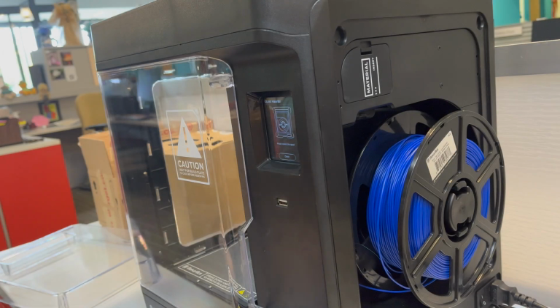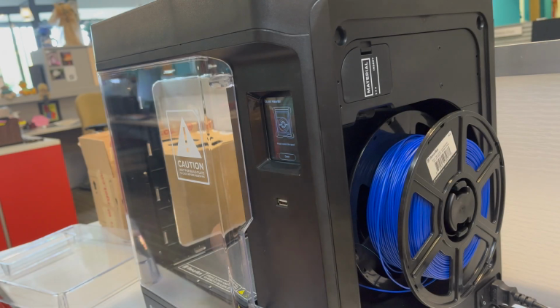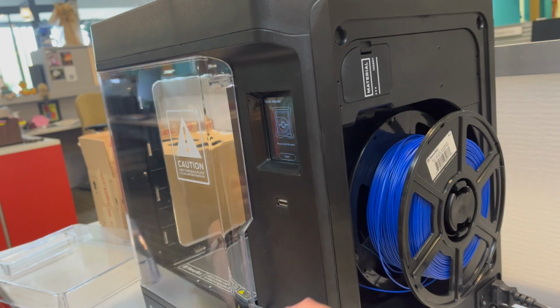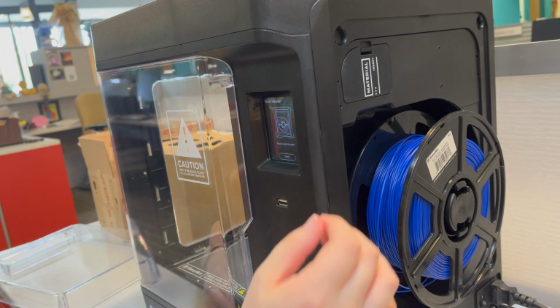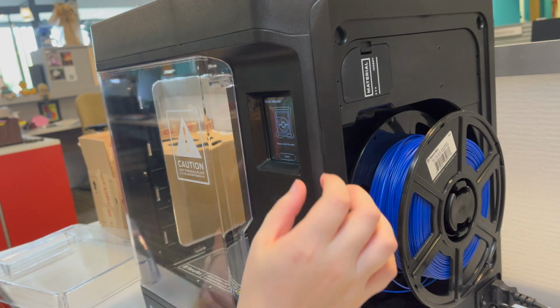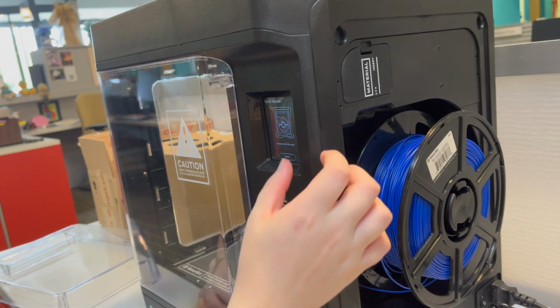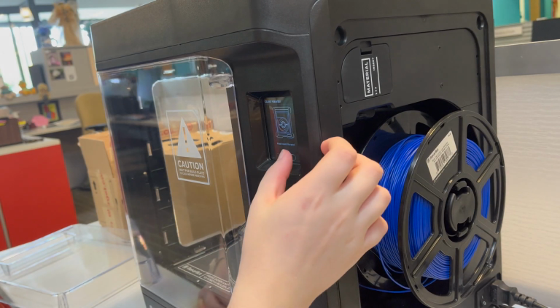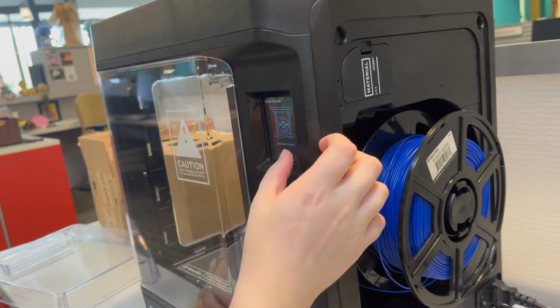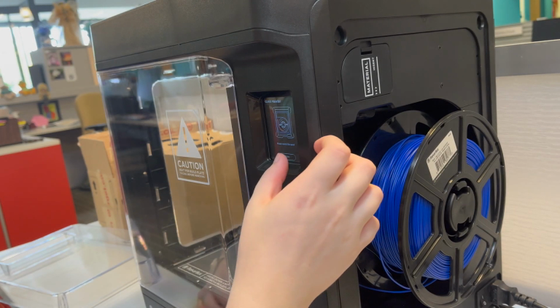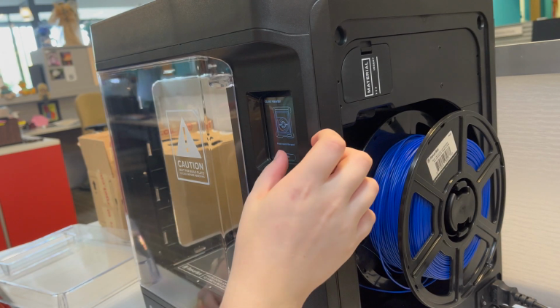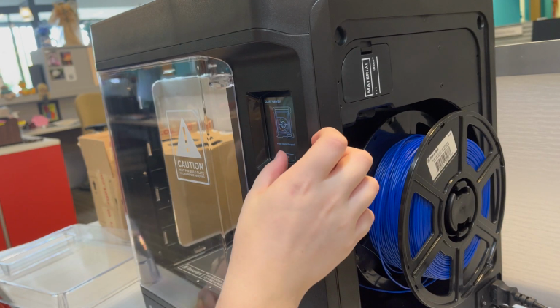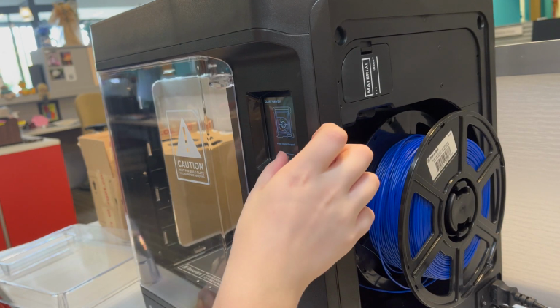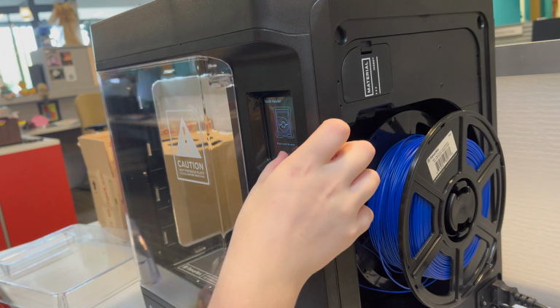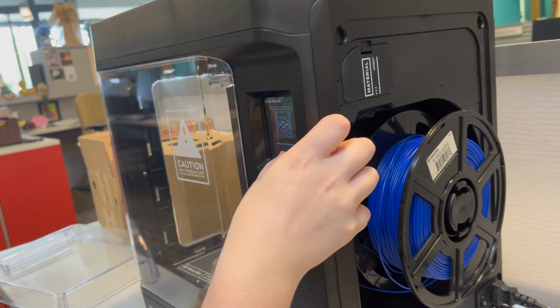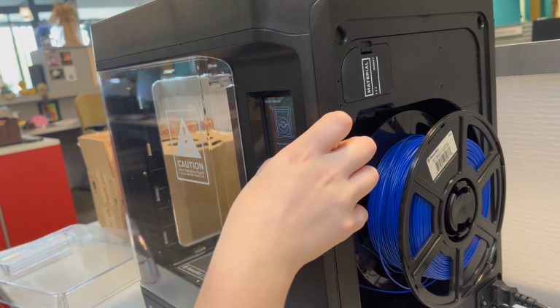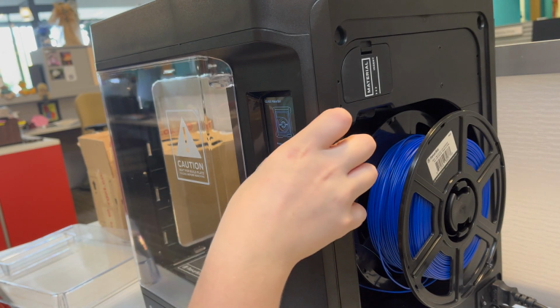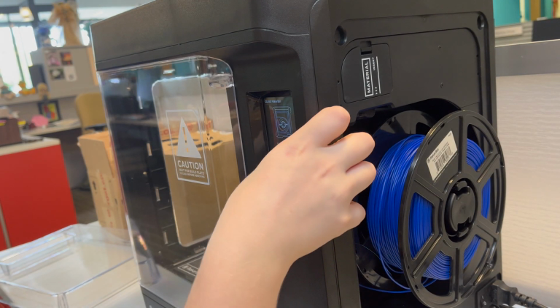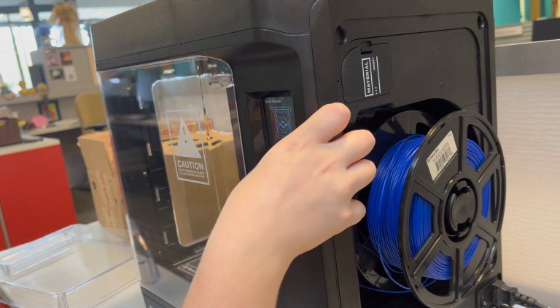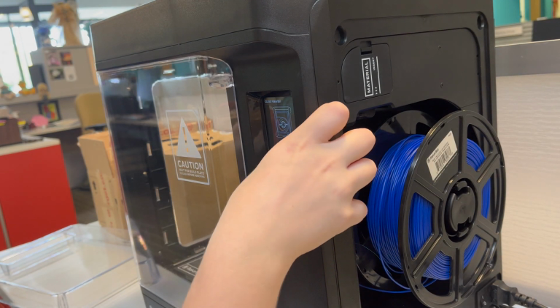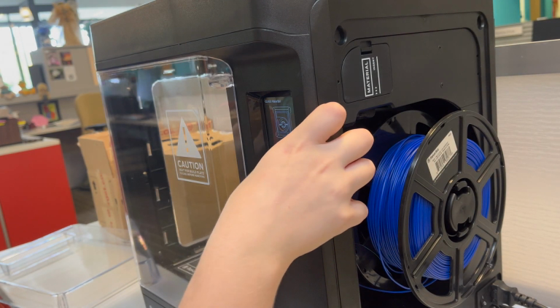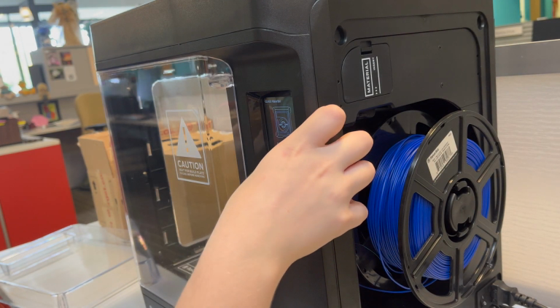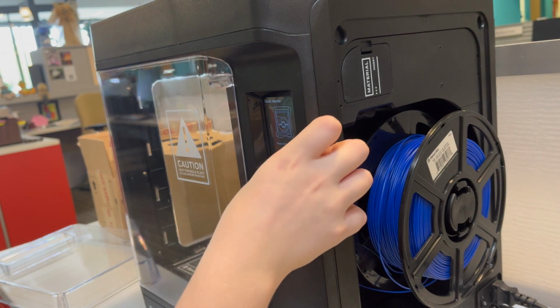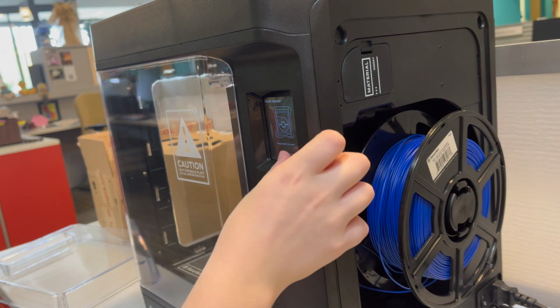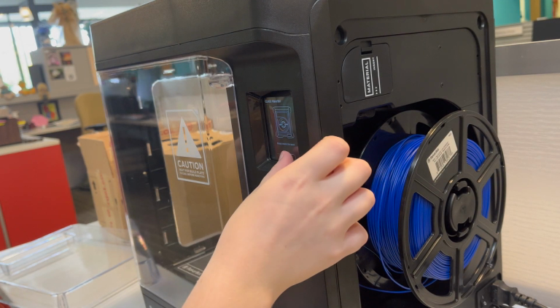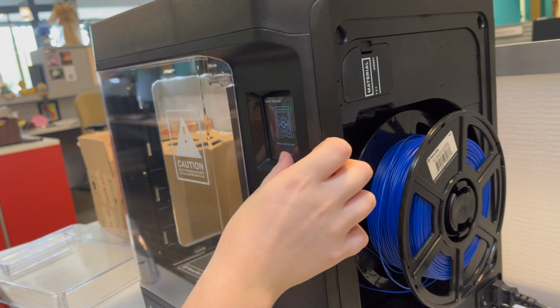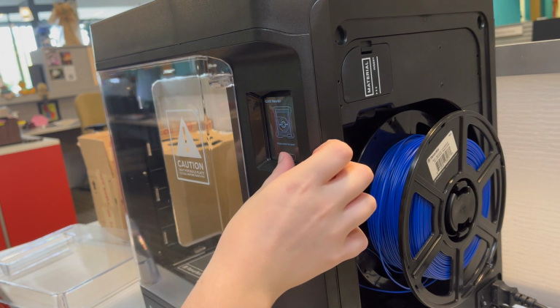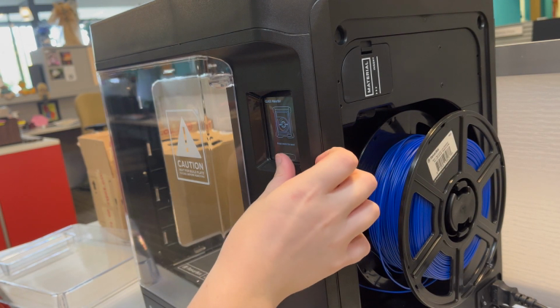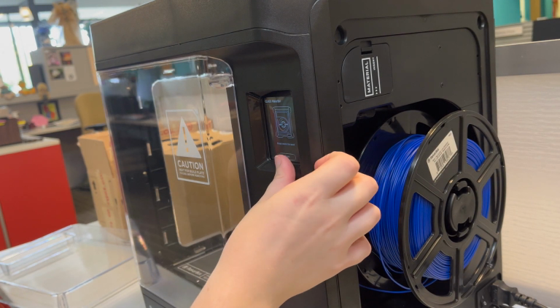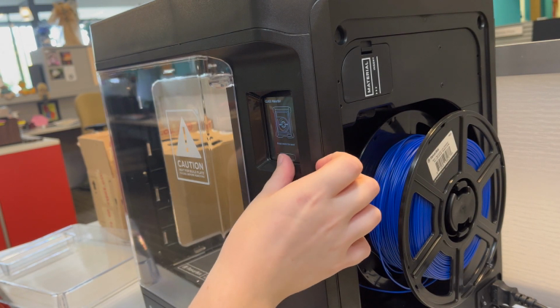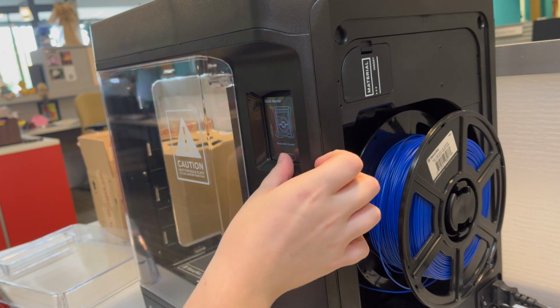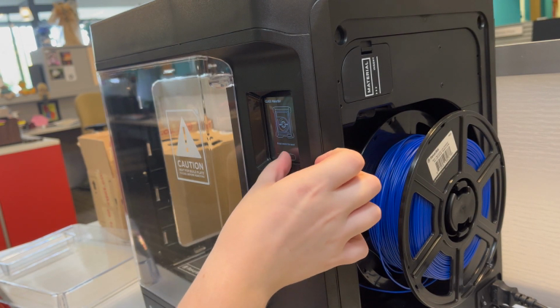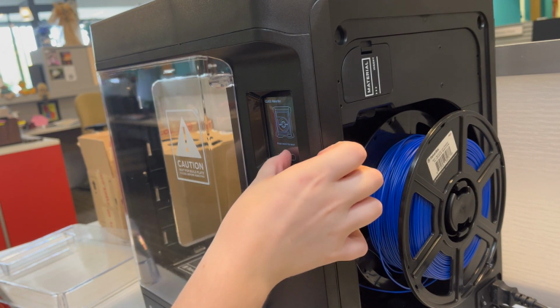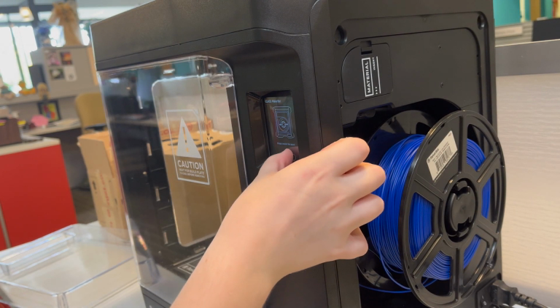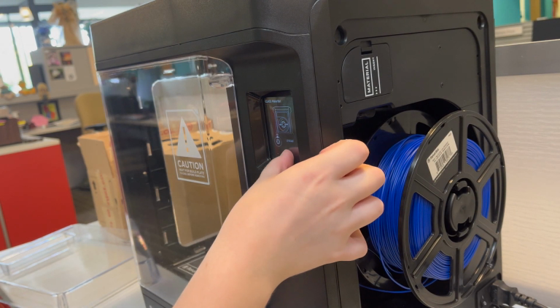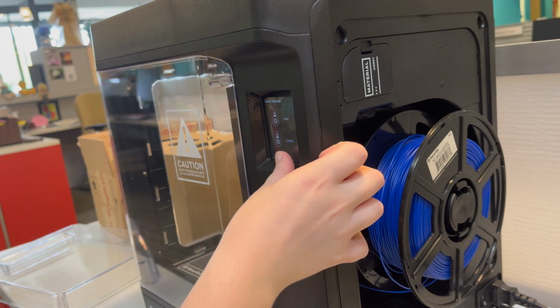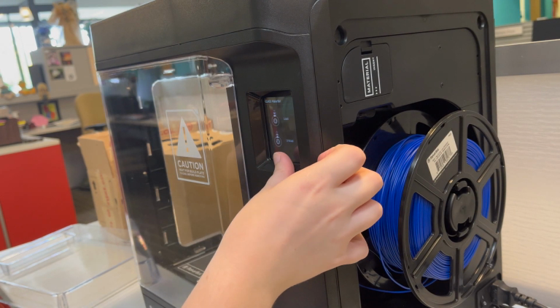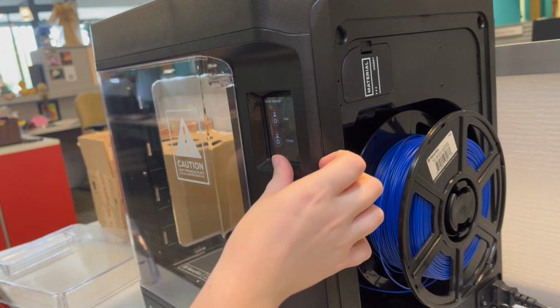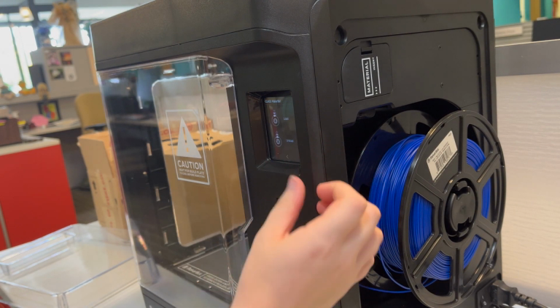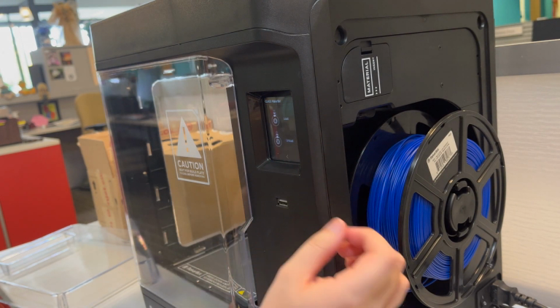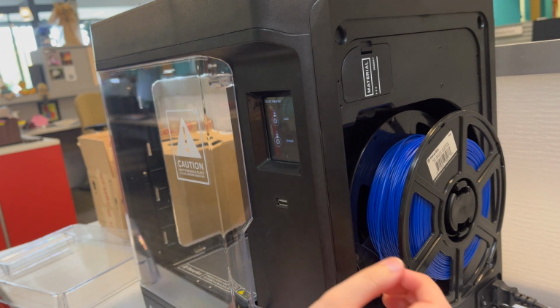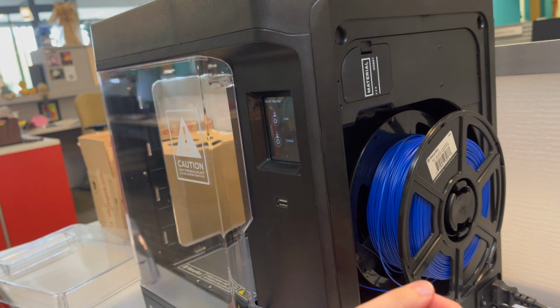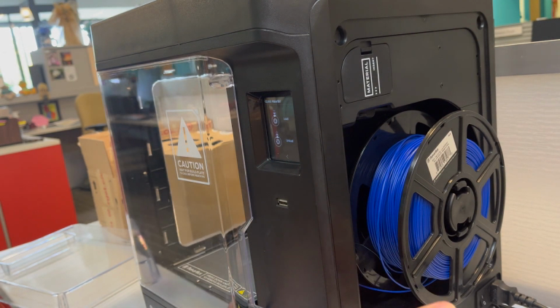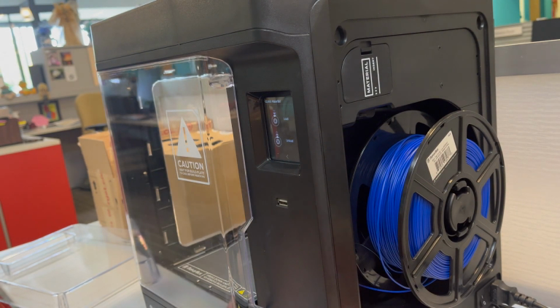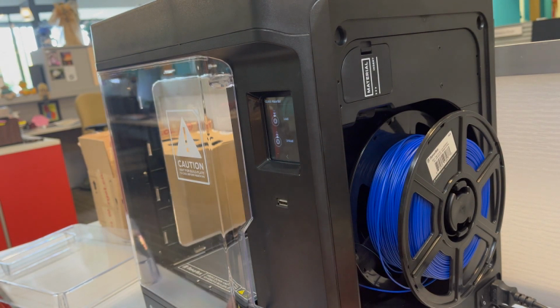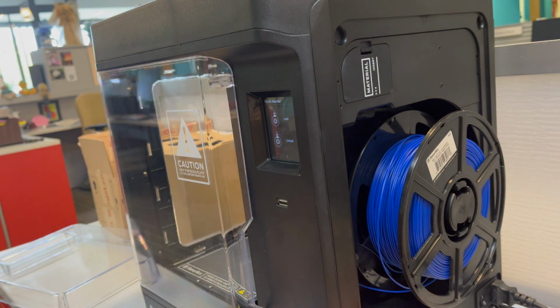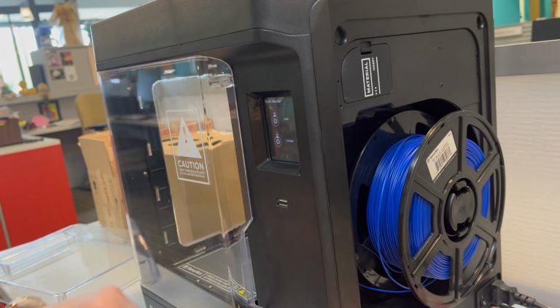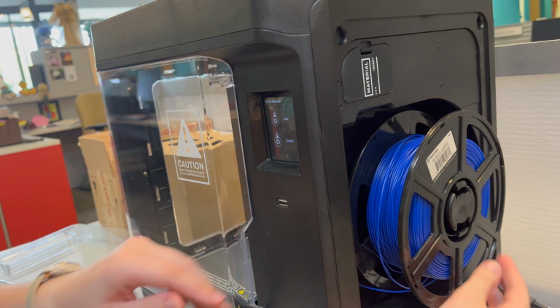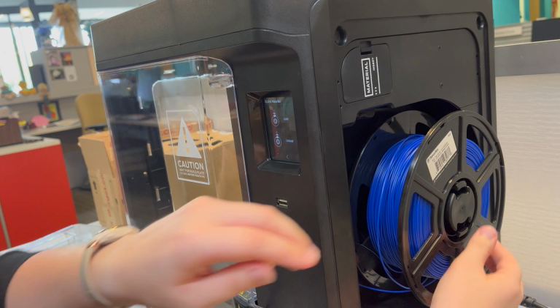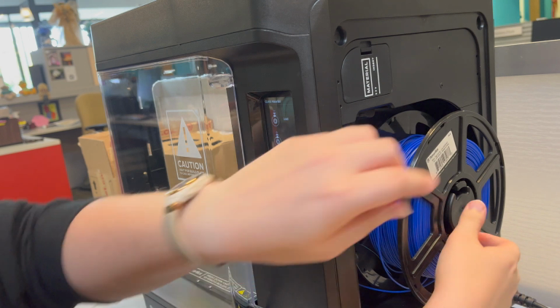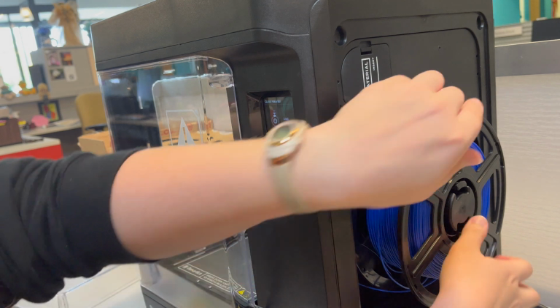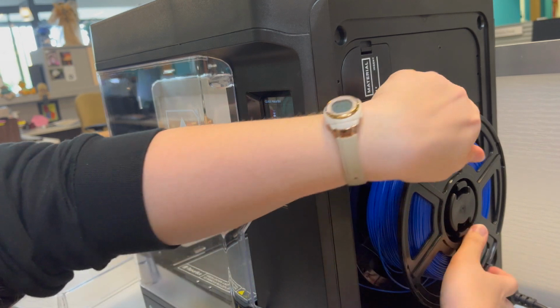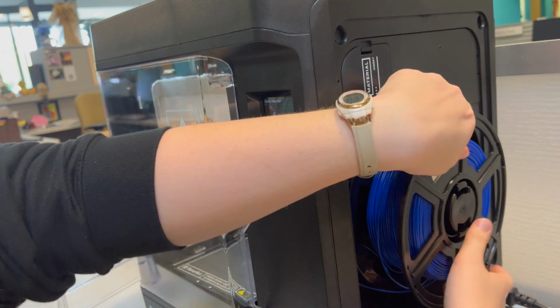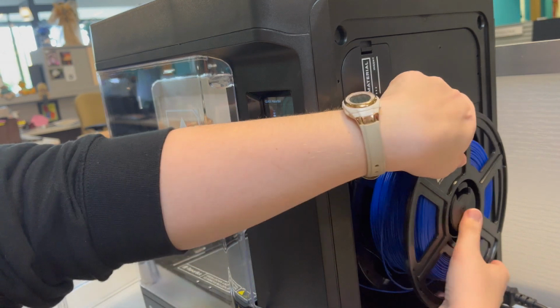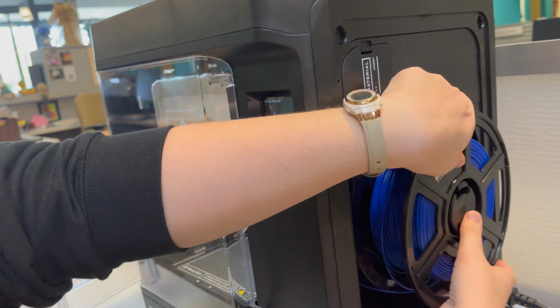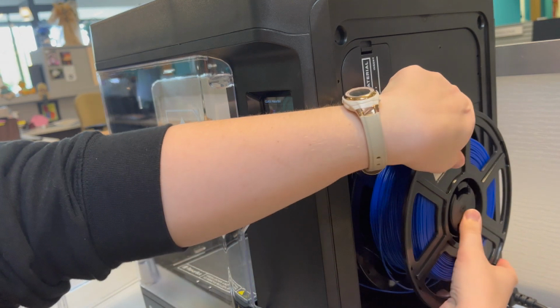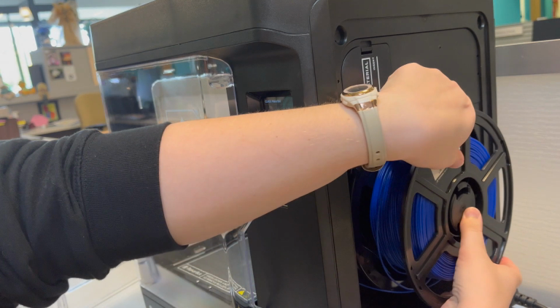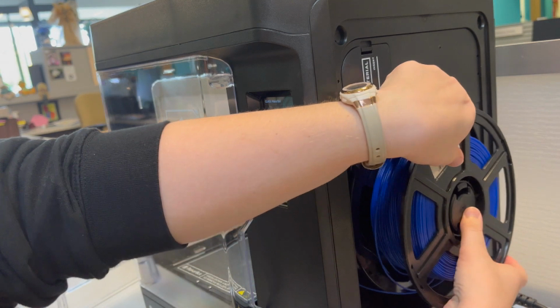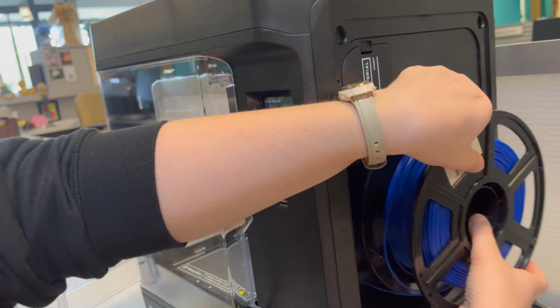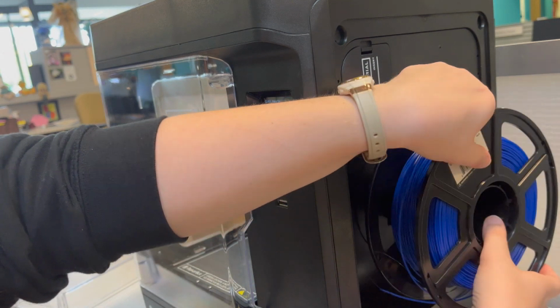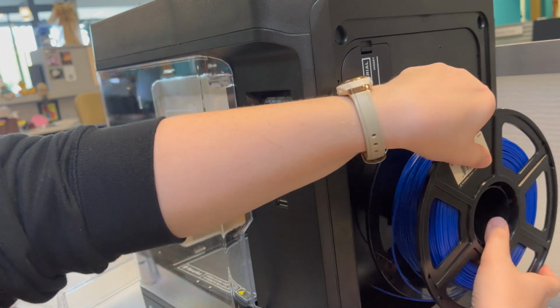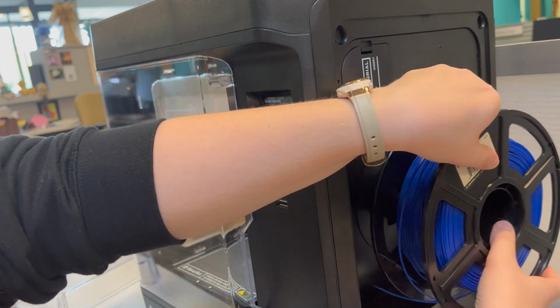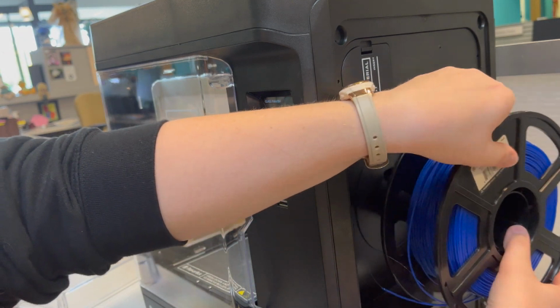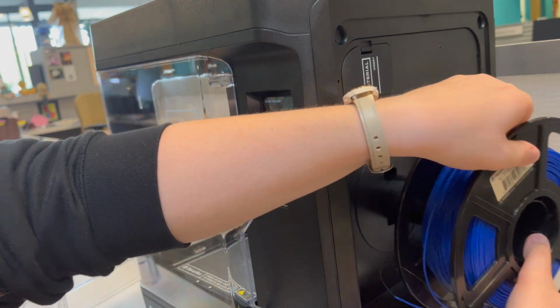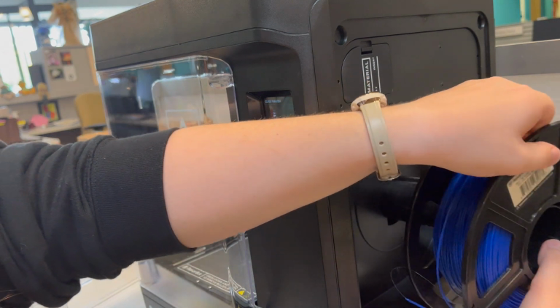Then you'll select on the touch screen that you are finished, and just slide the spool of material off.